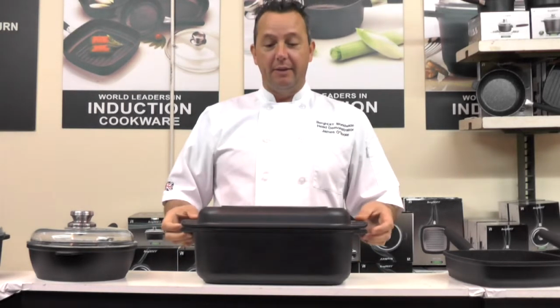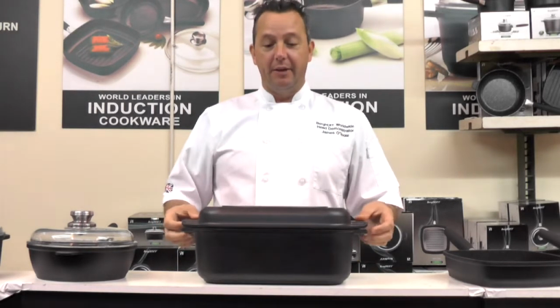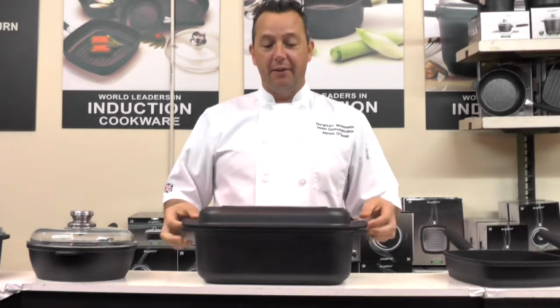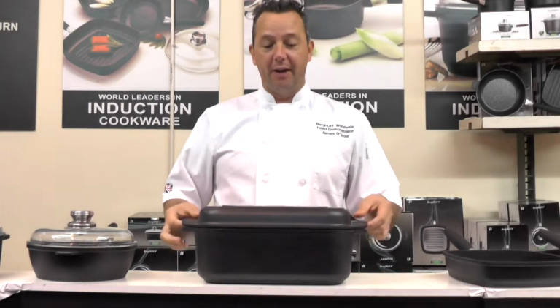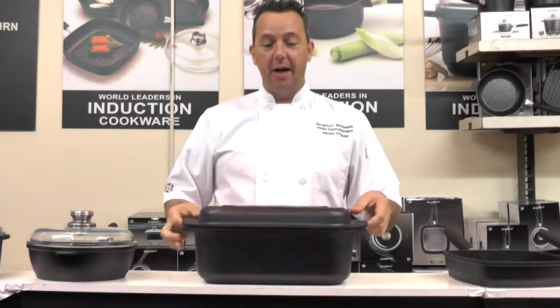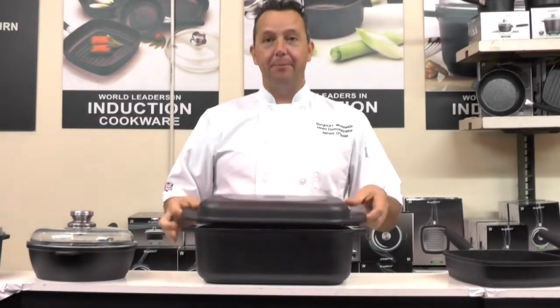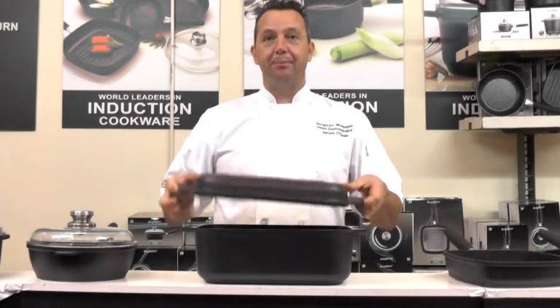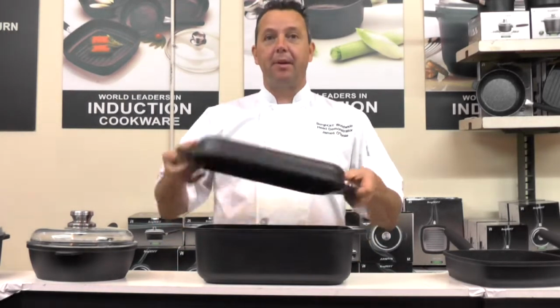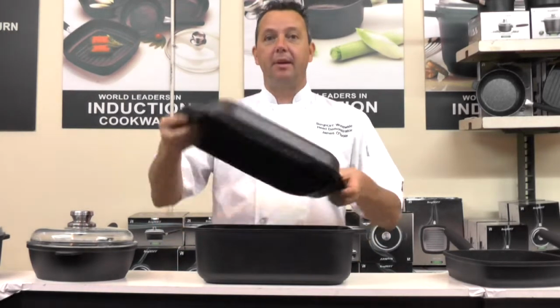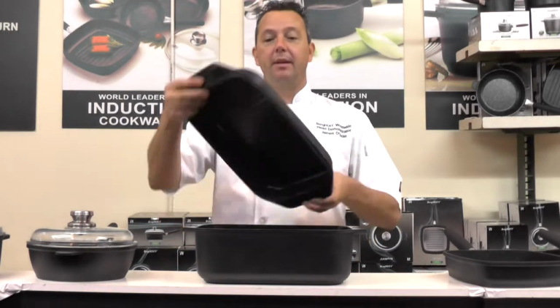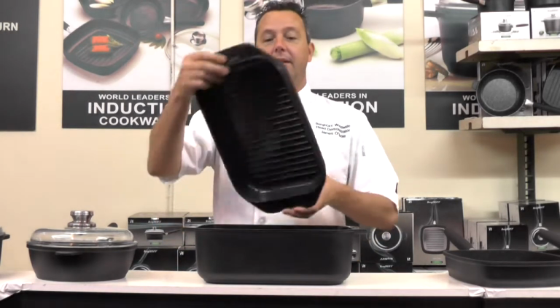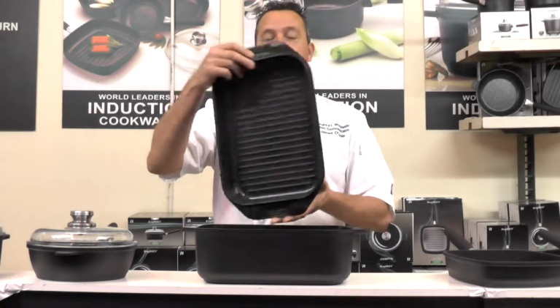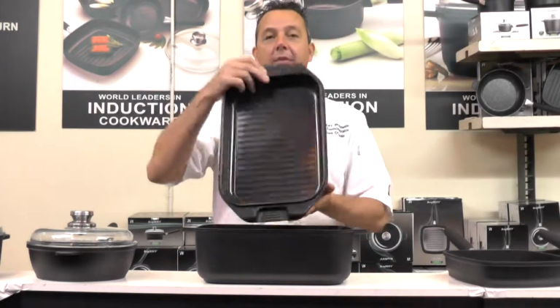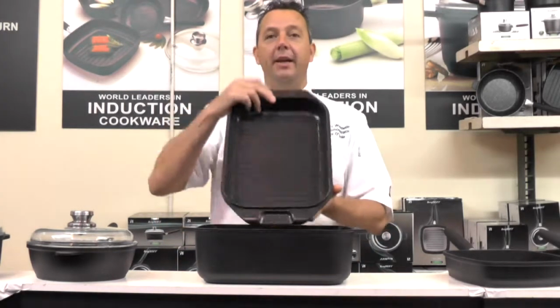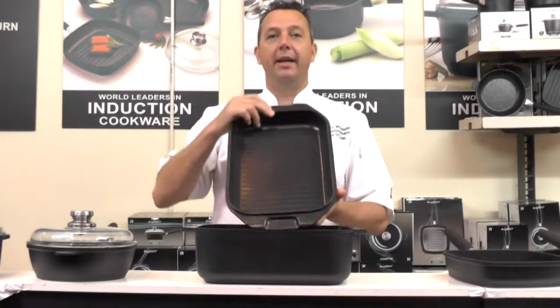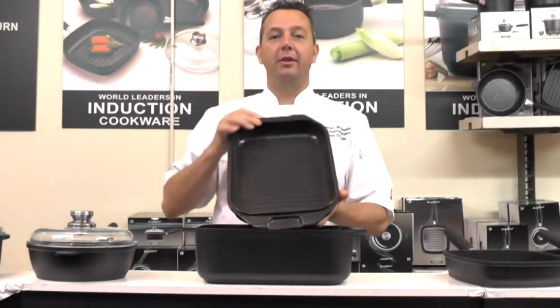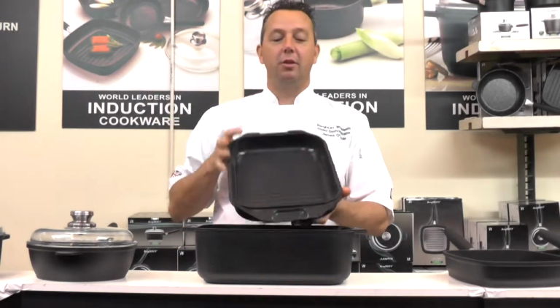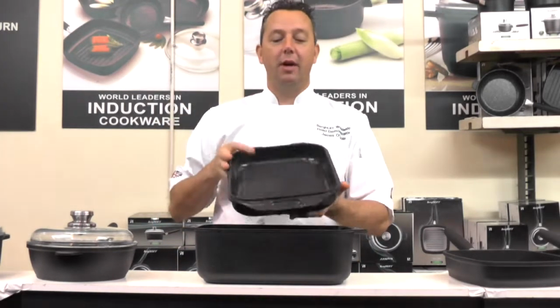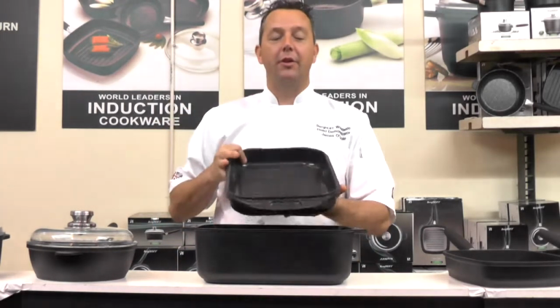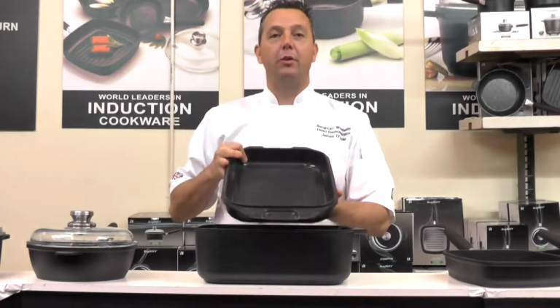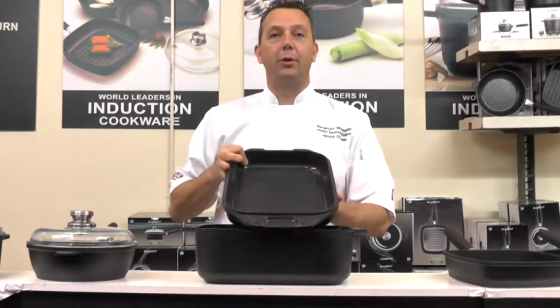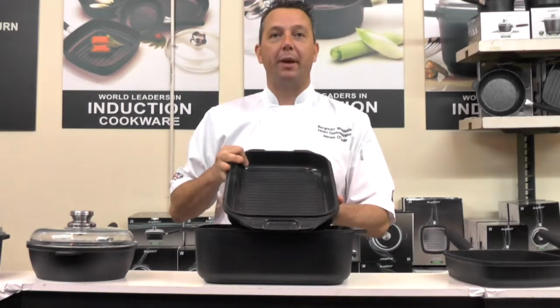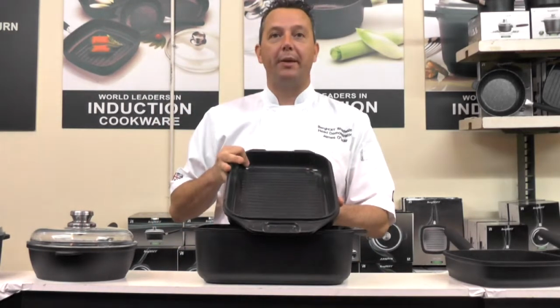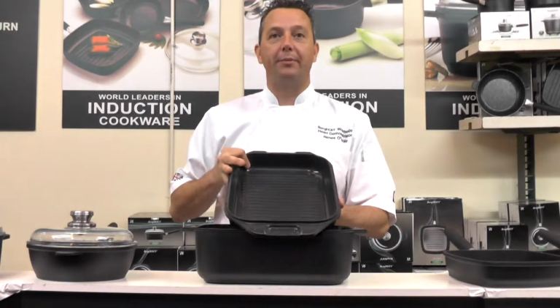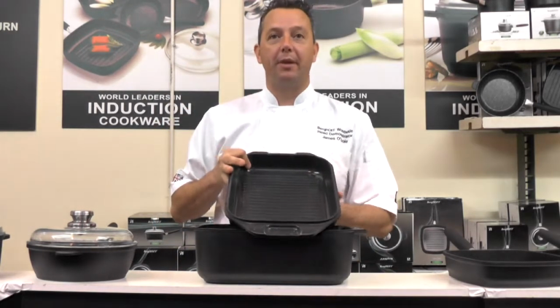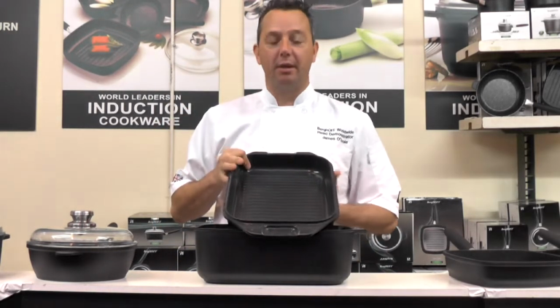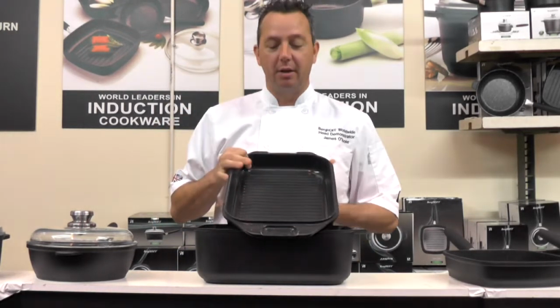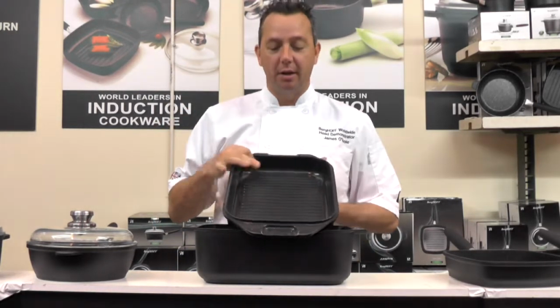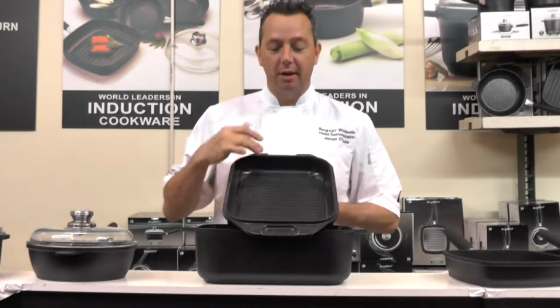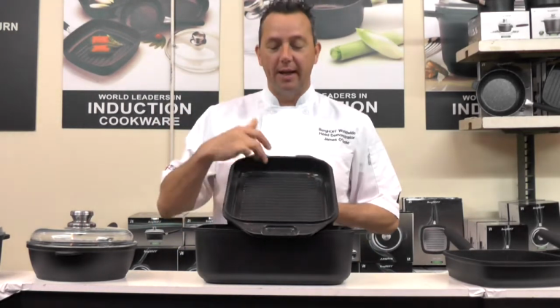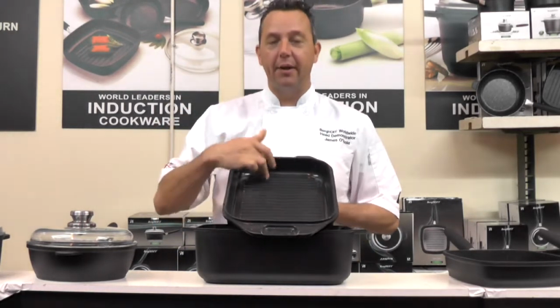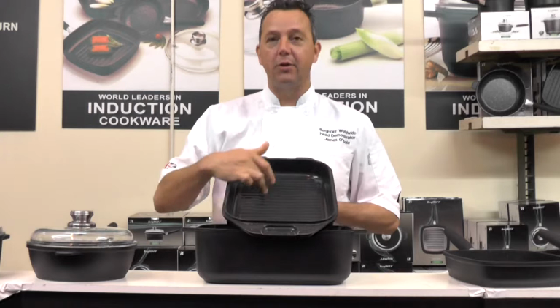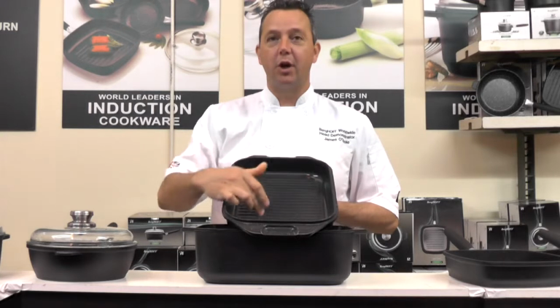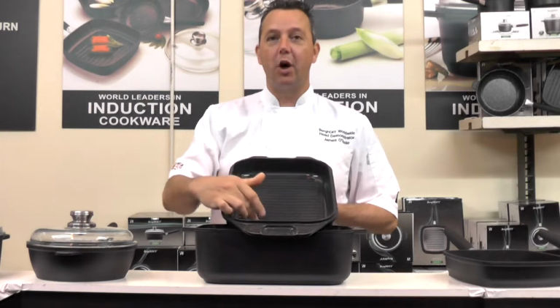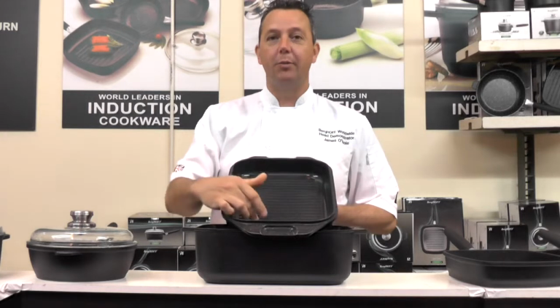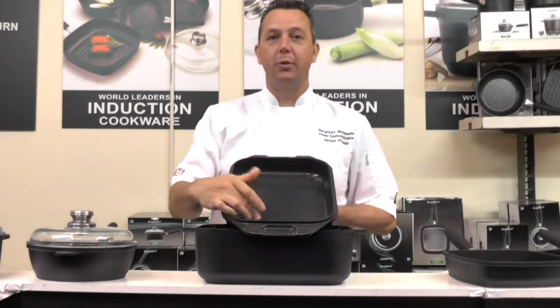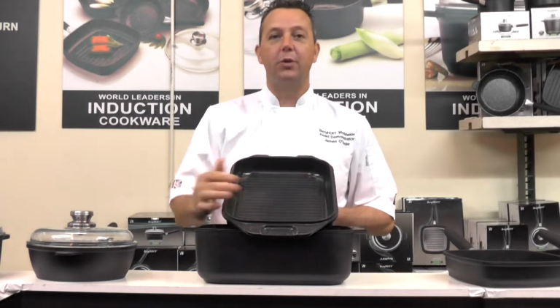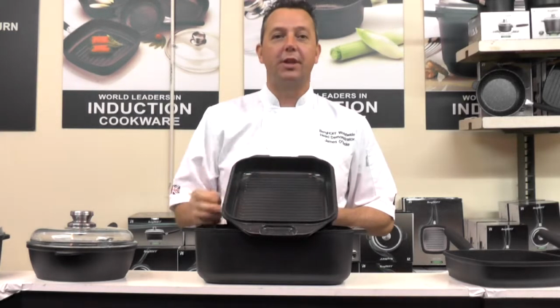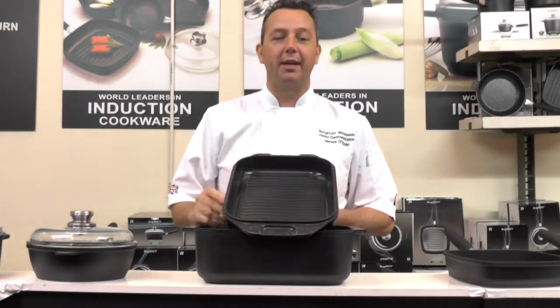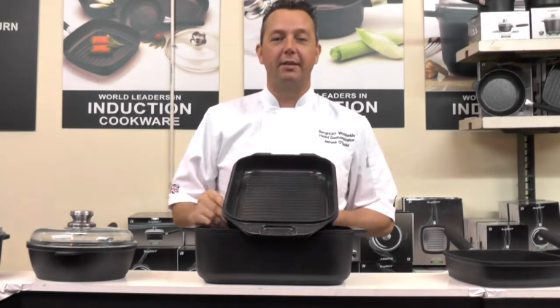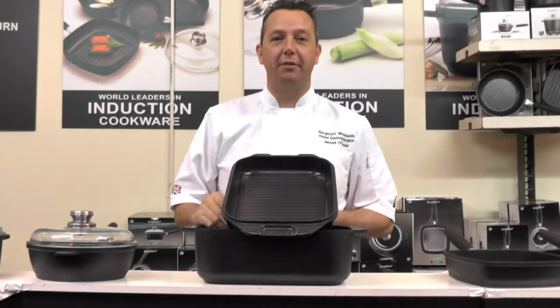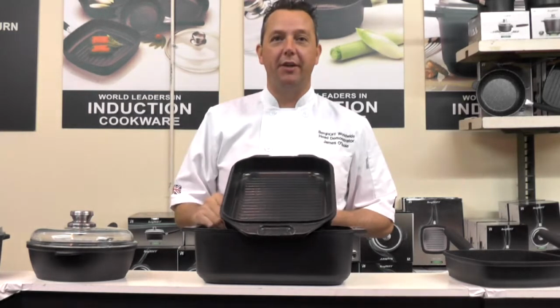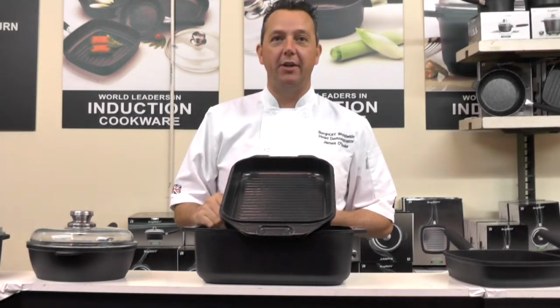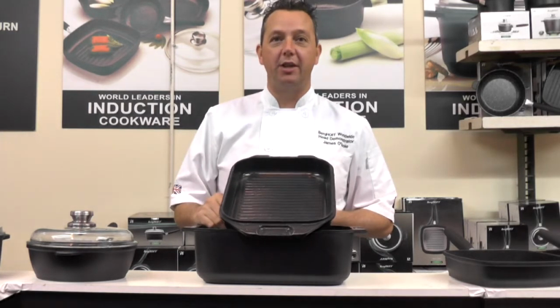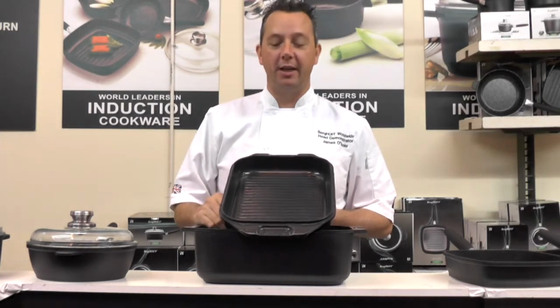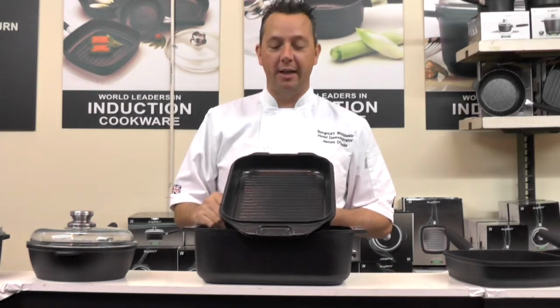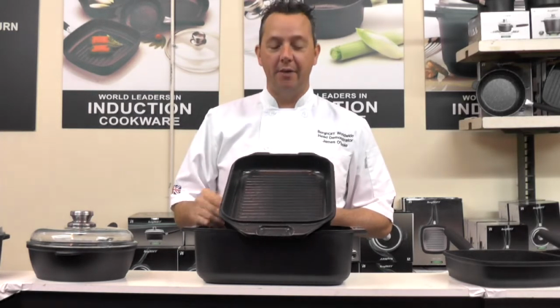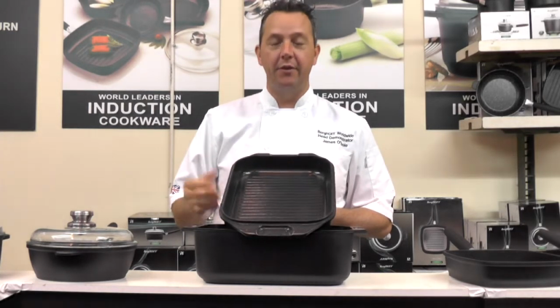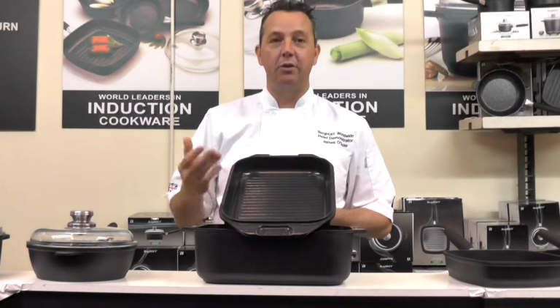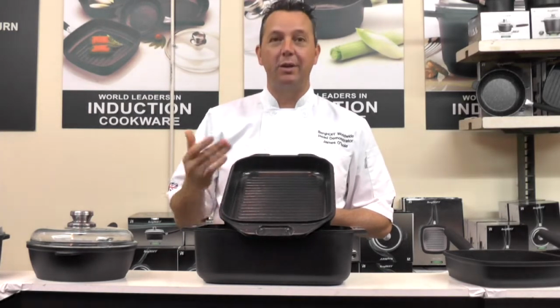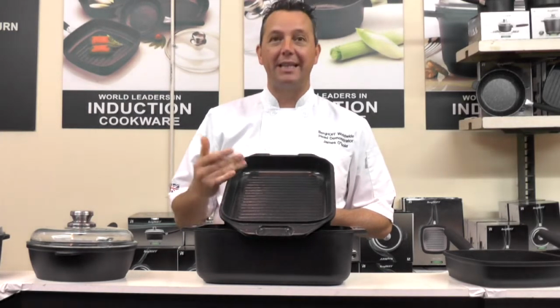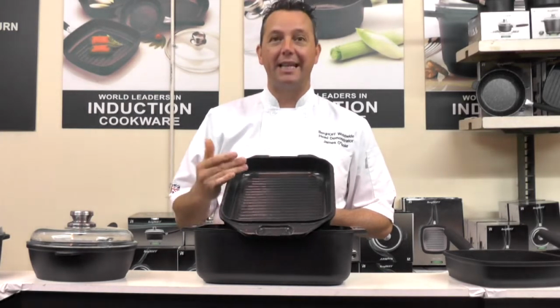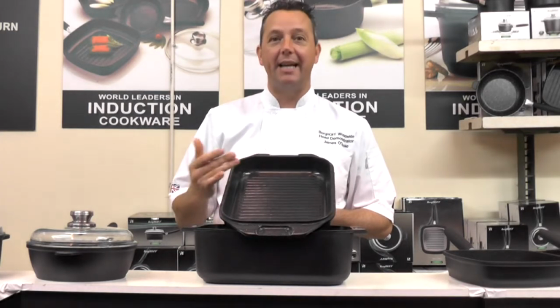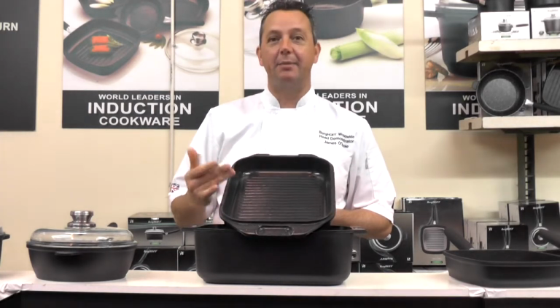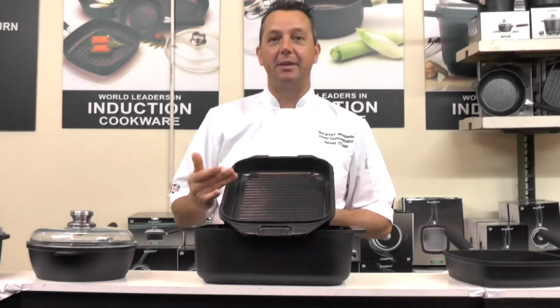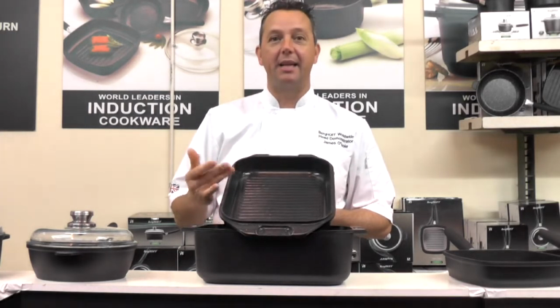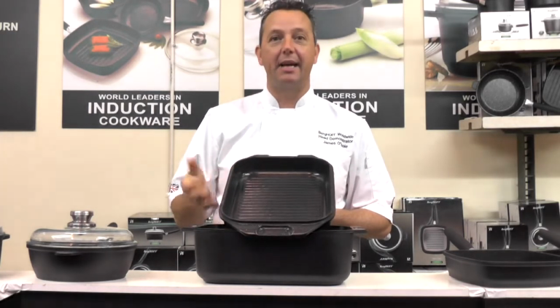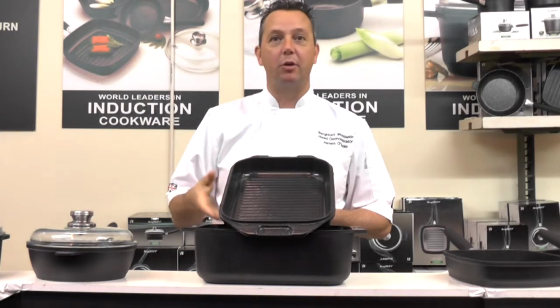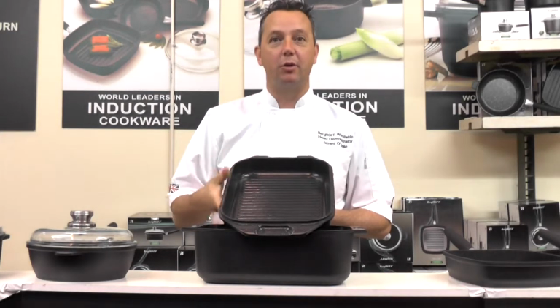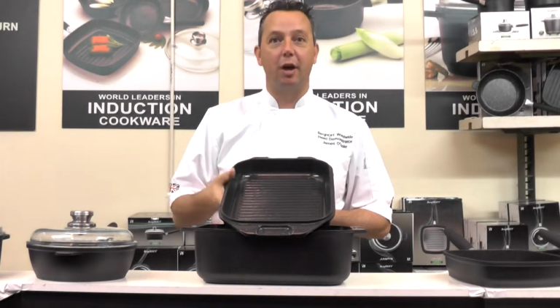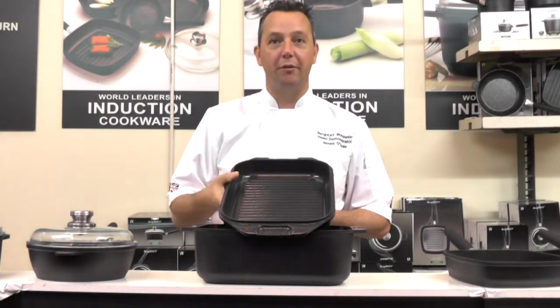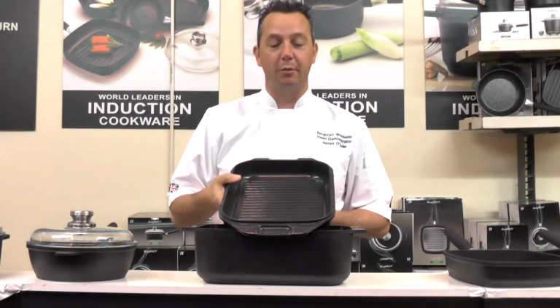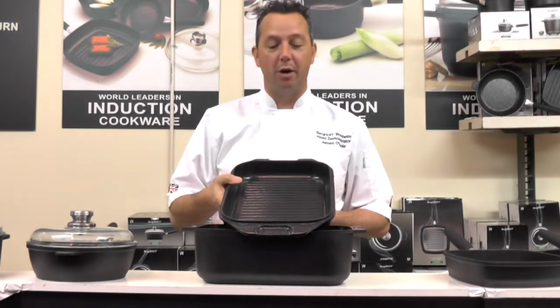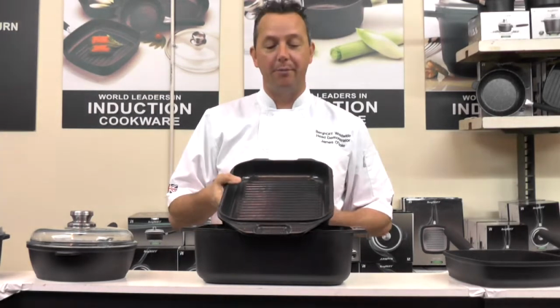If you lift it up, in the lid you have a griddle plate. Lay that onto the hob for all the steak and fish. In the oven, the lasagna, the bake or the dough from the oven.